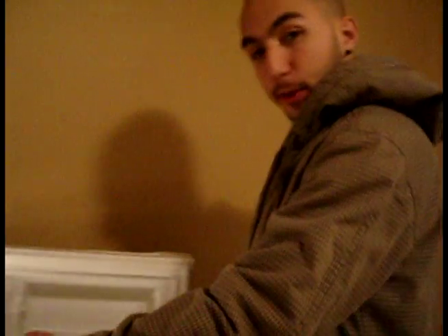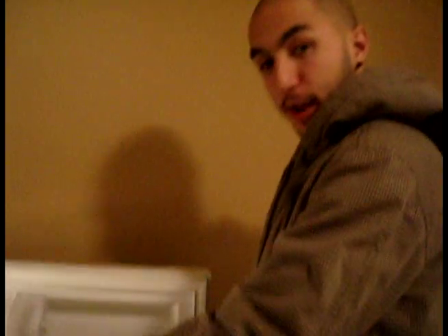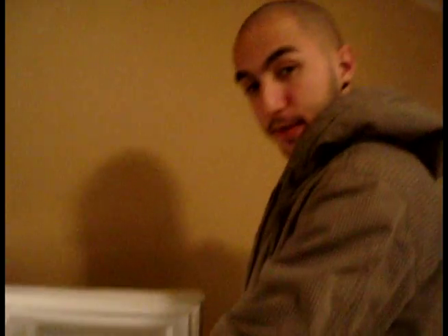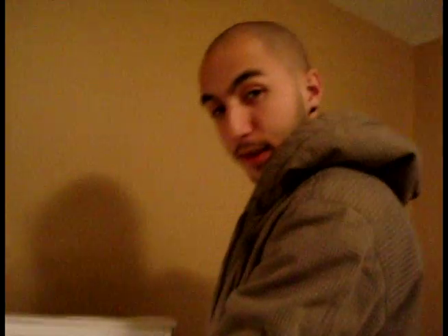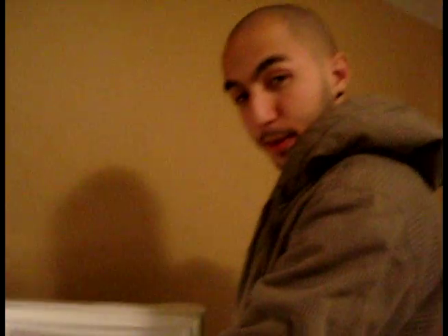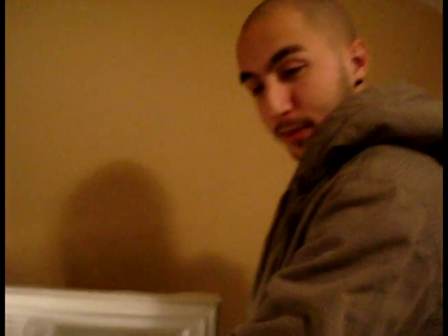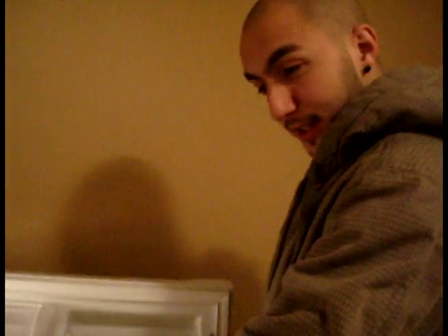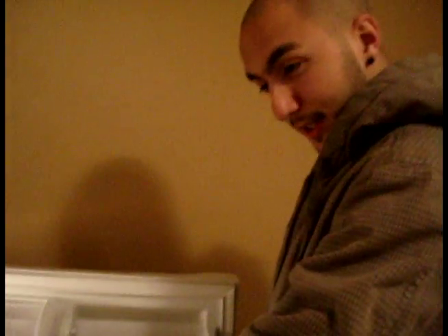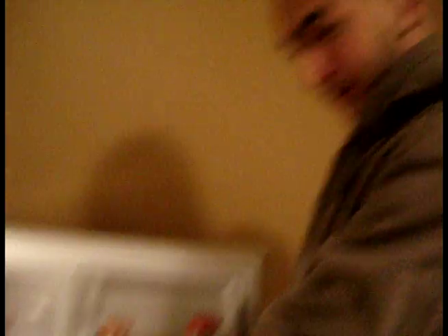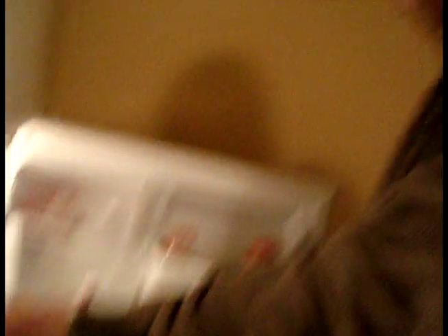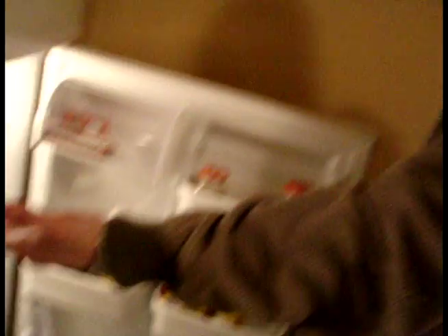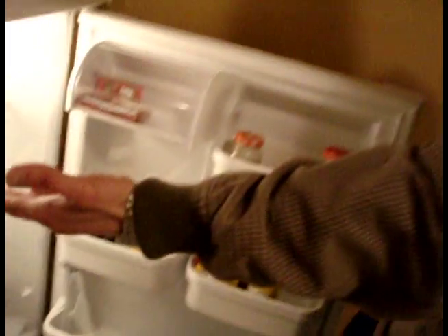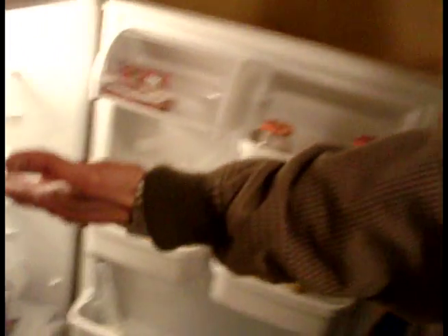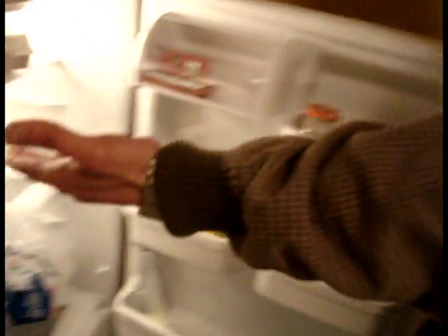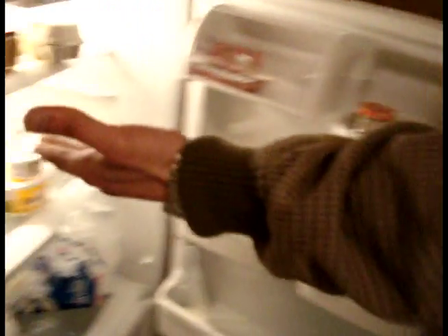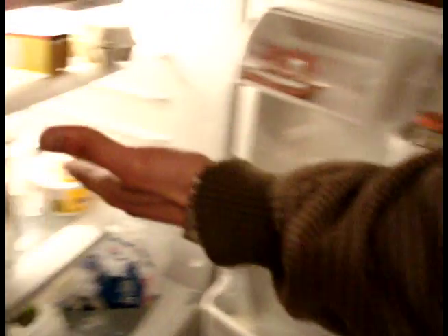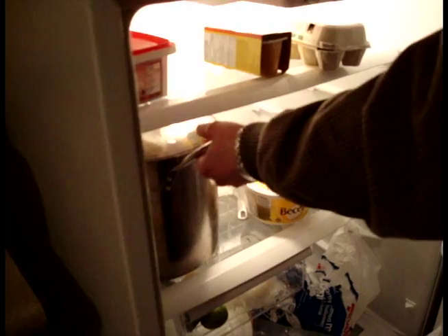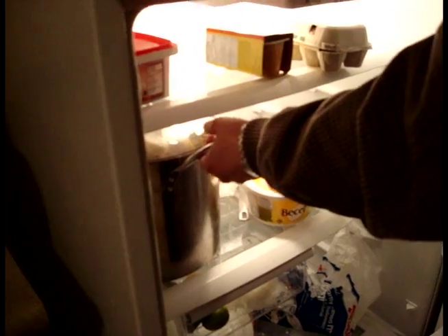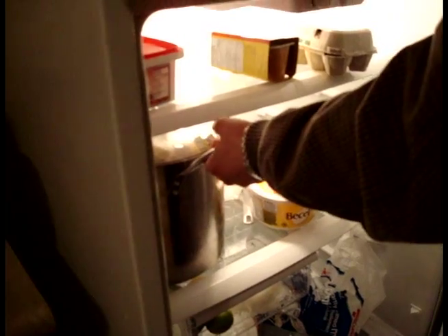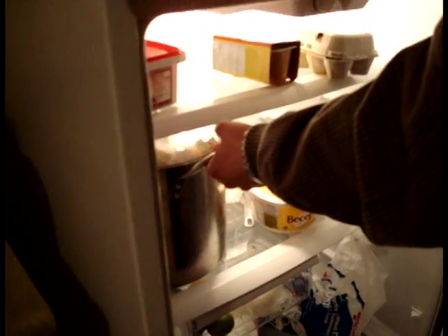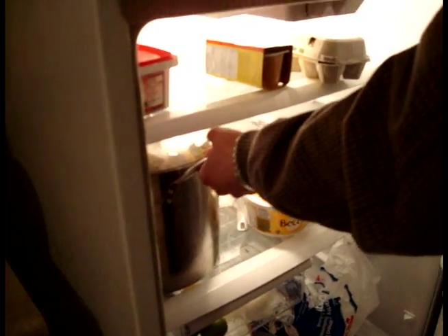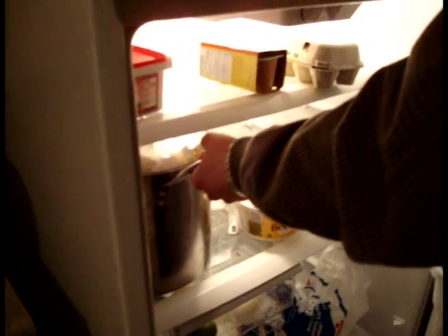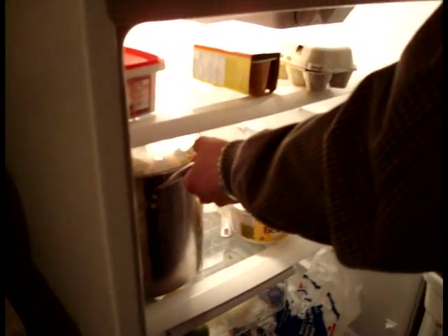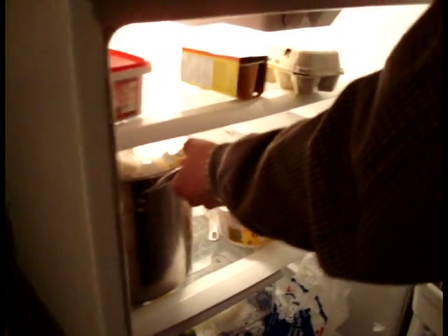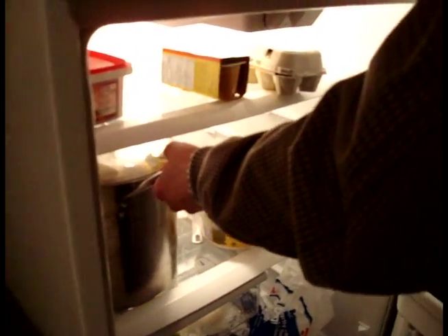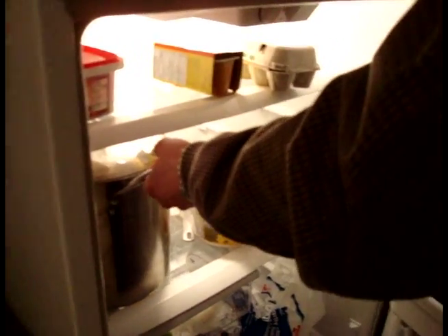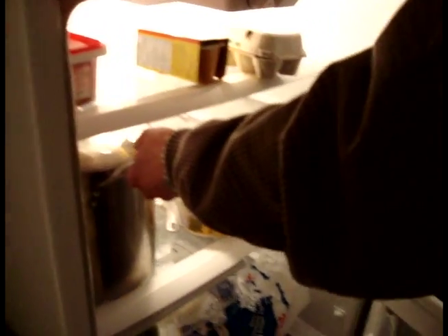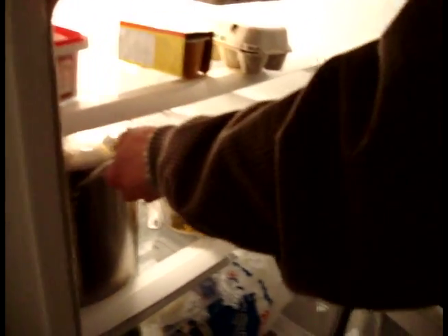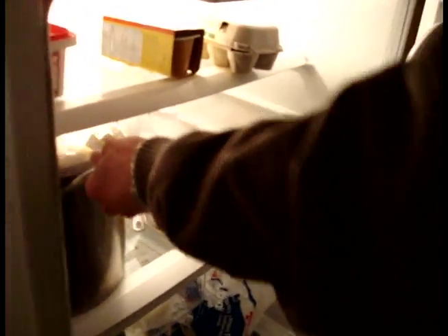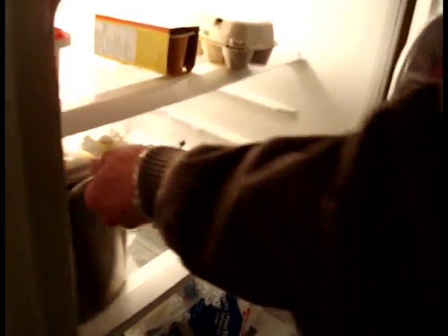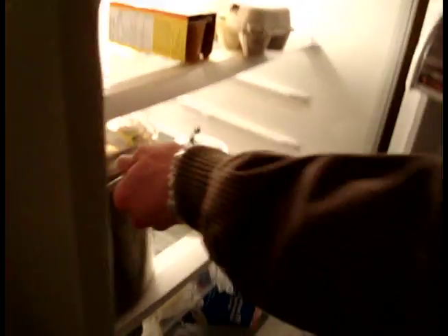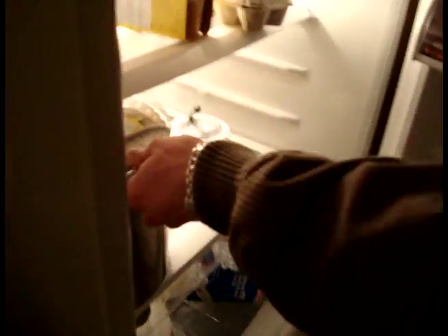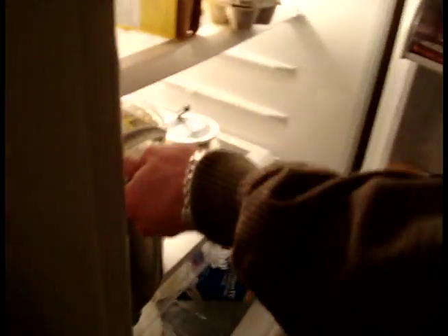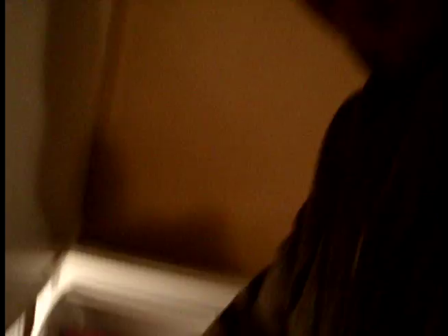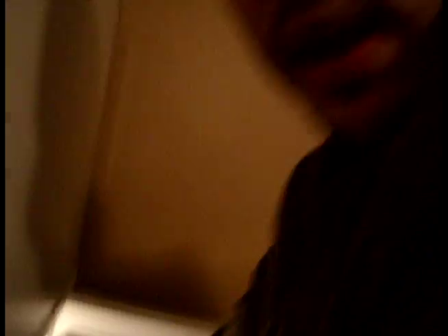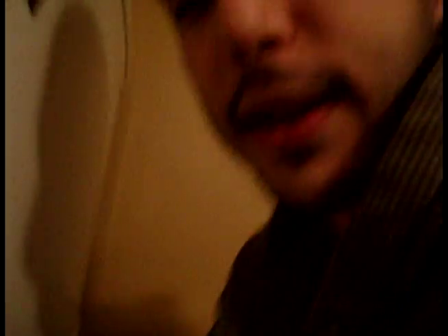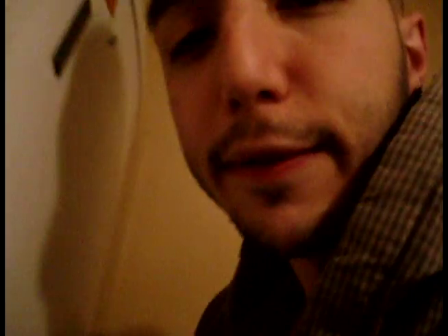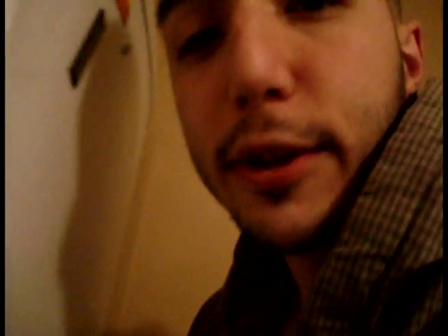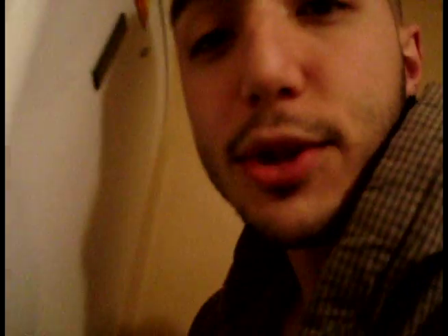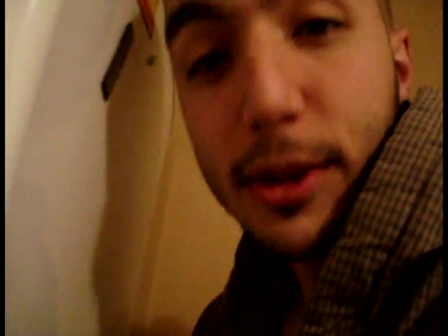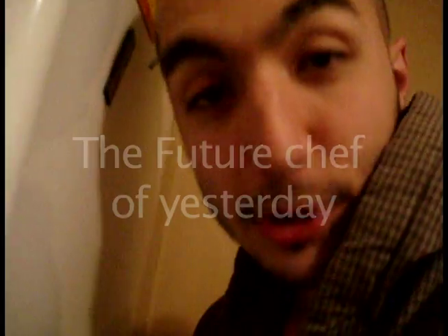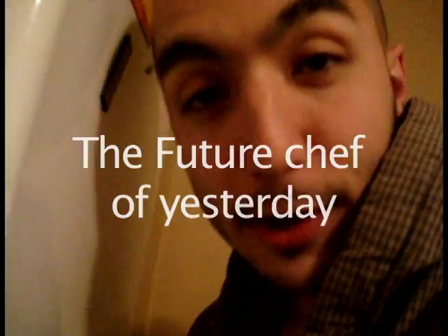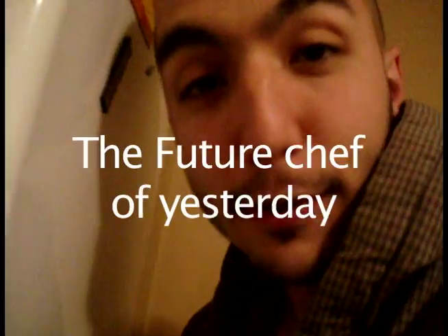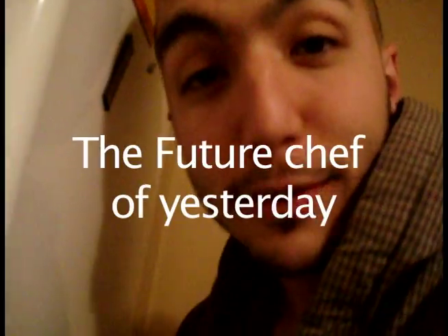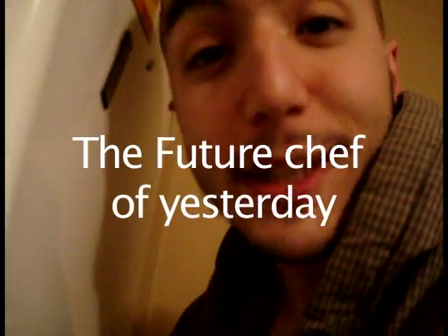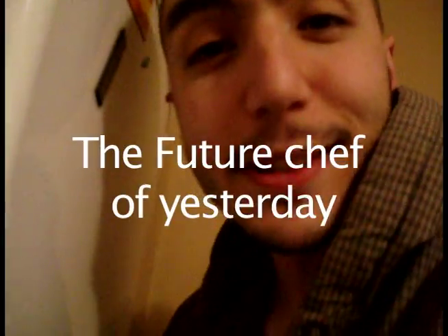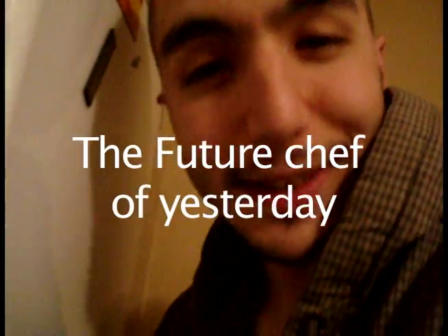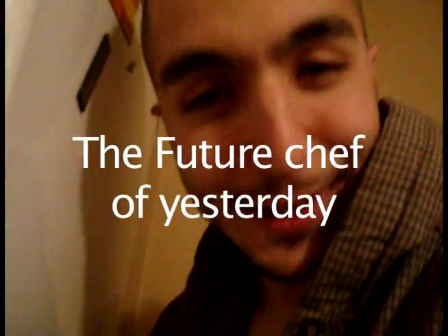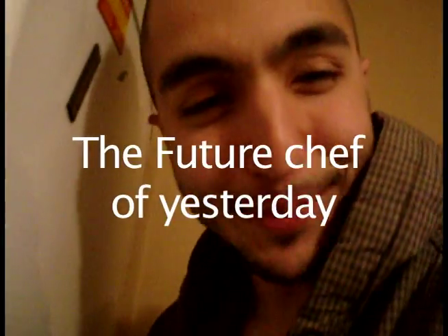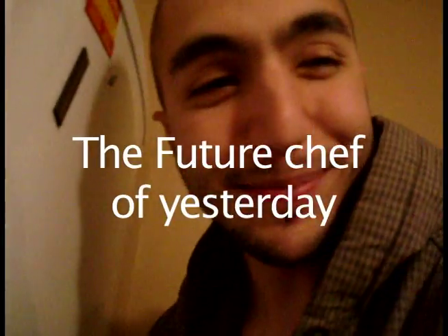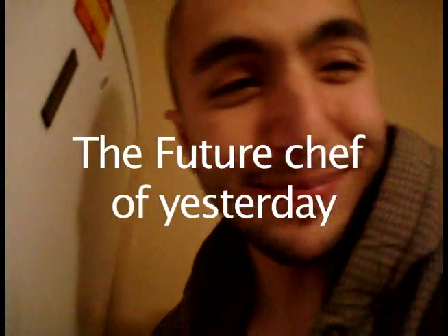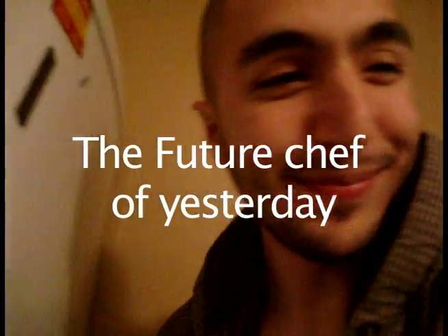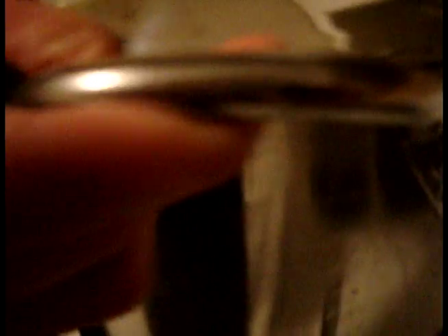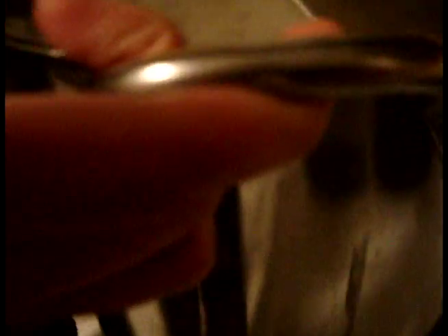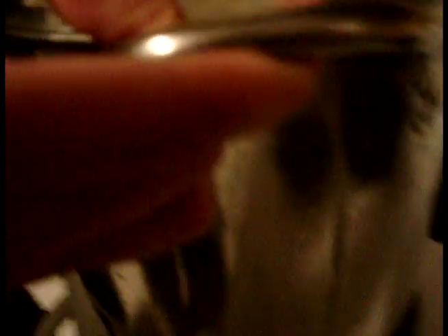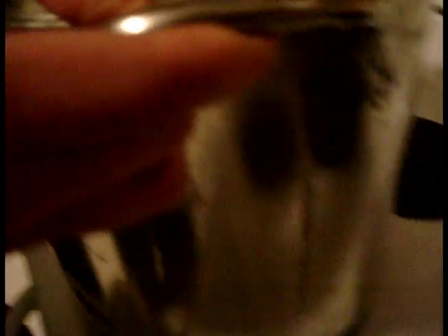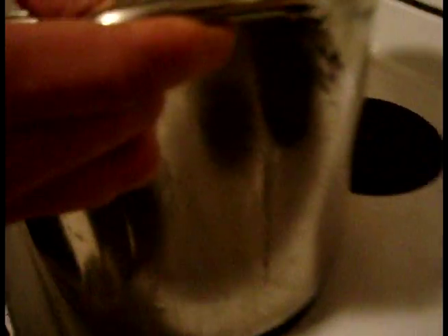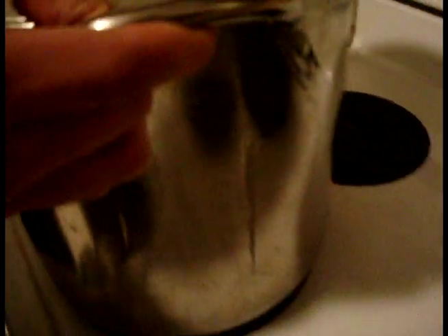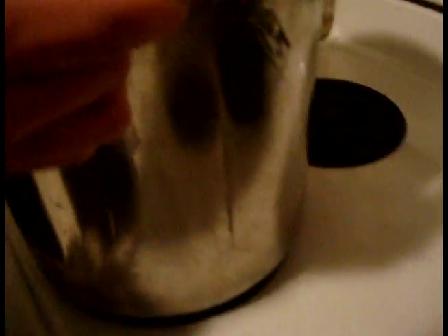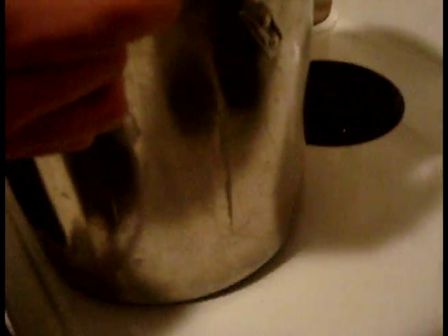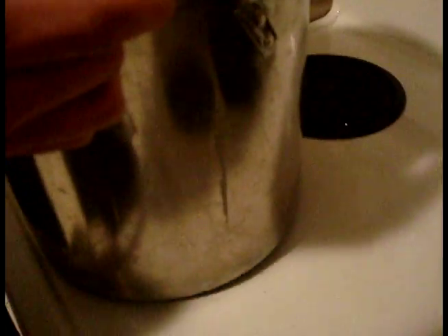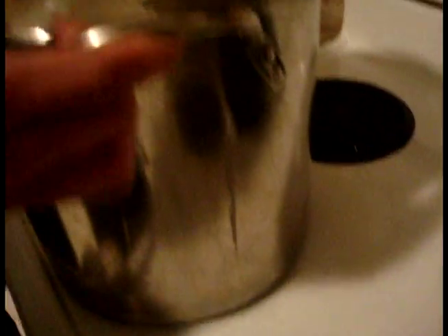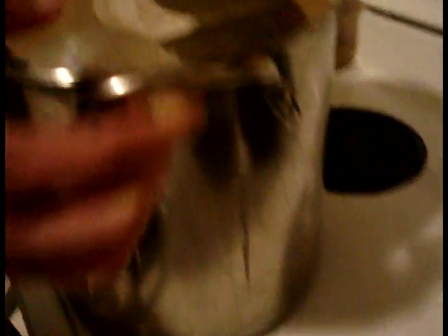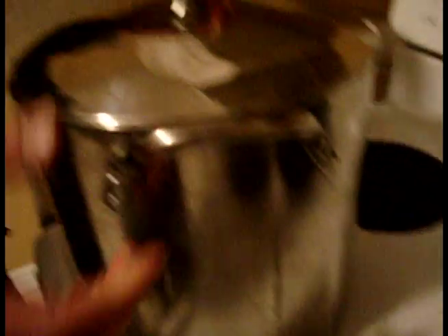Here we have some dill rice made by myself, the featured chef of yesterday. Here we go.